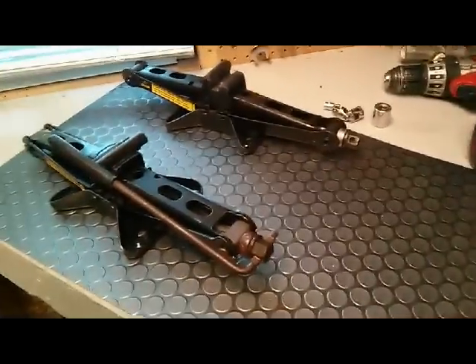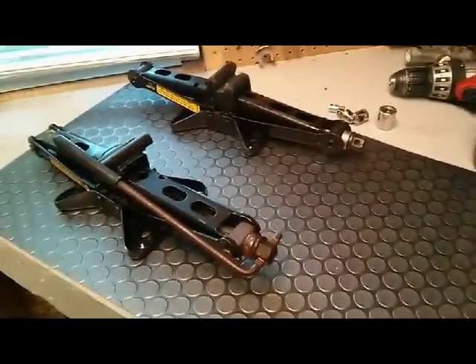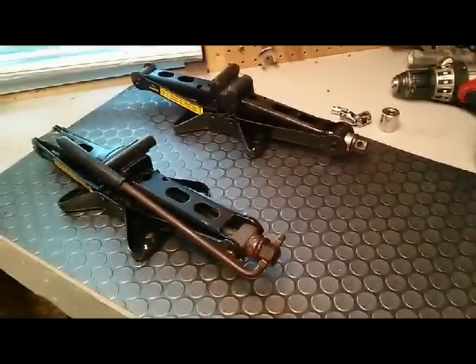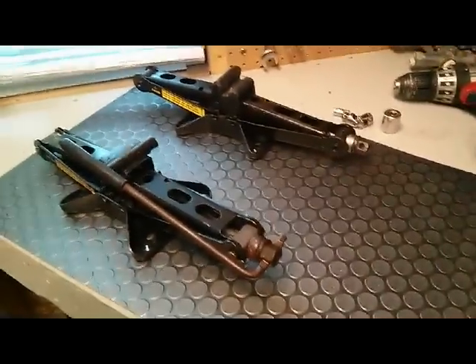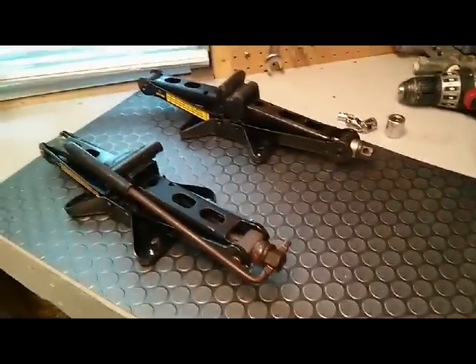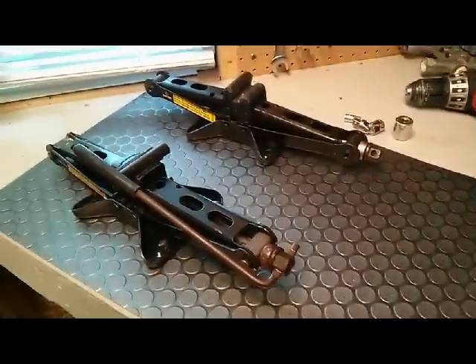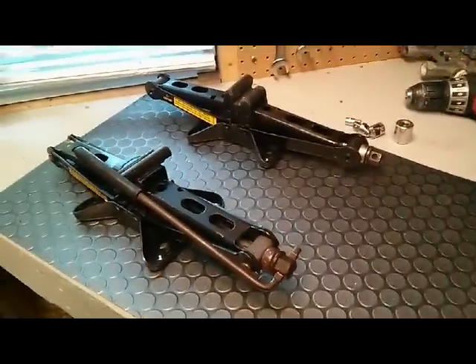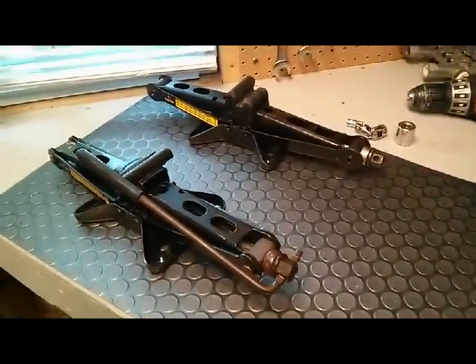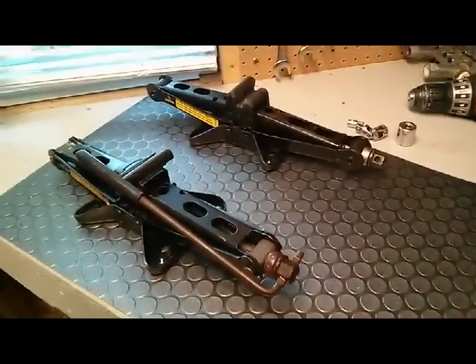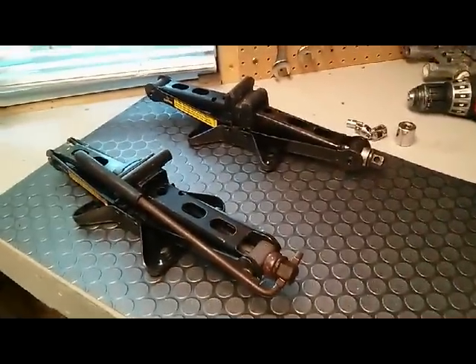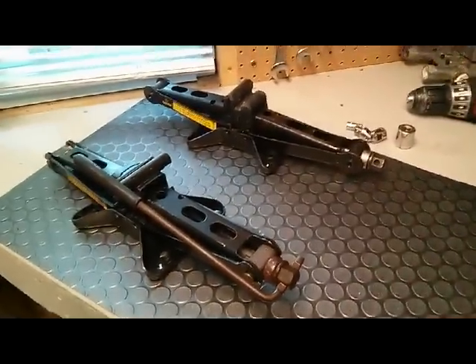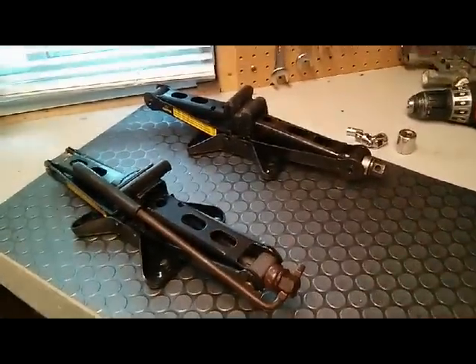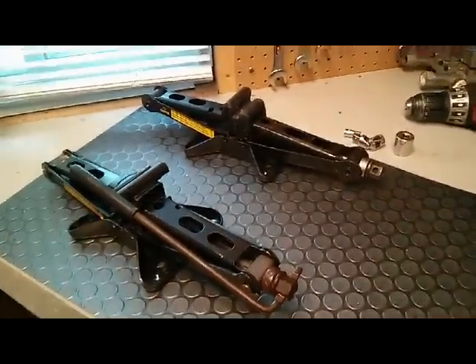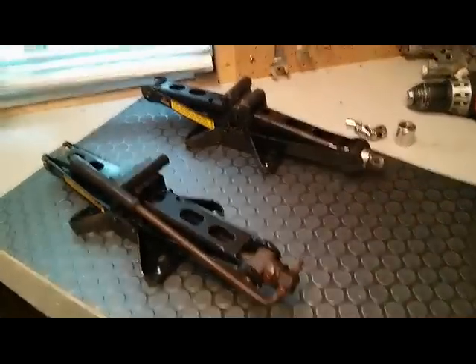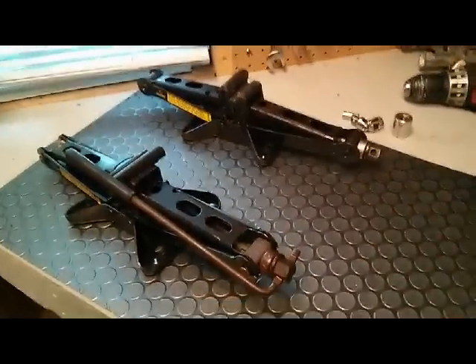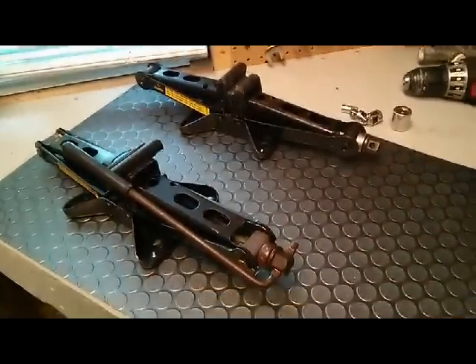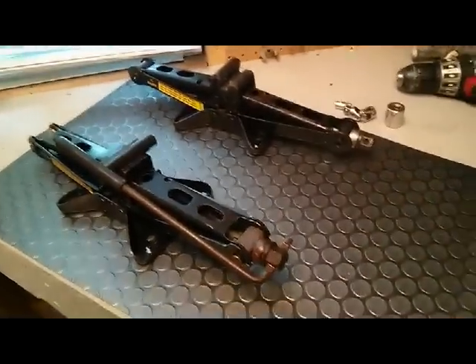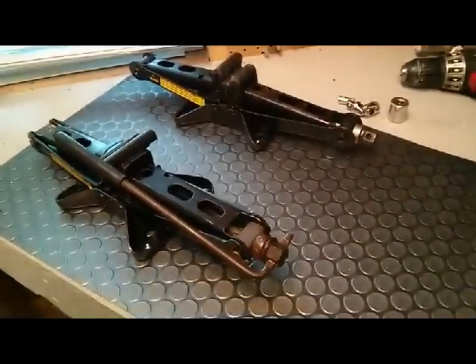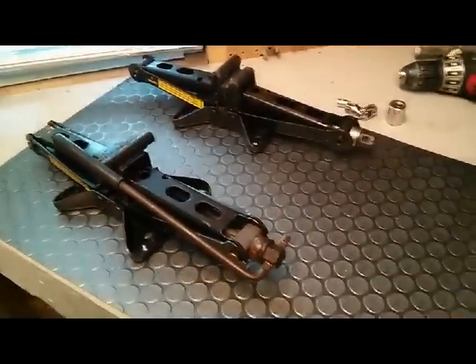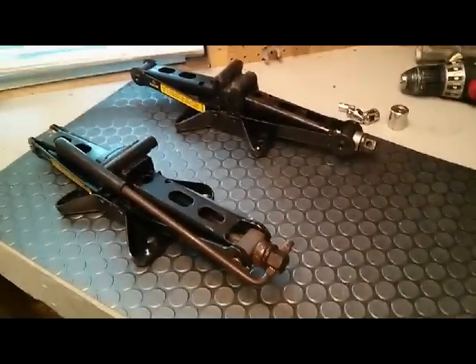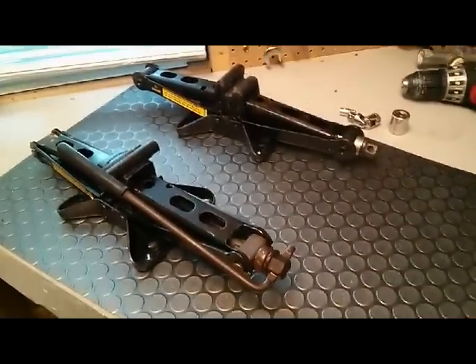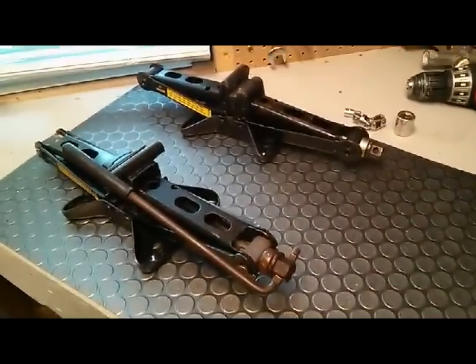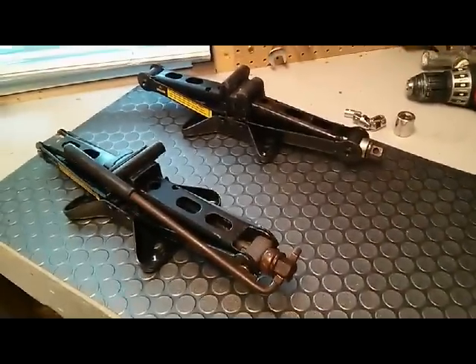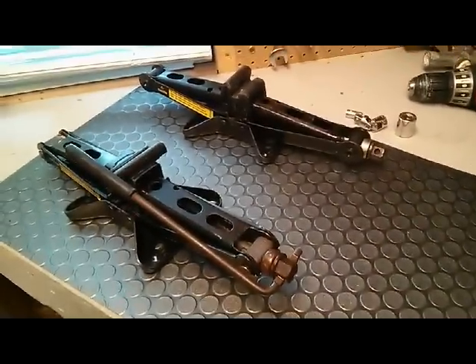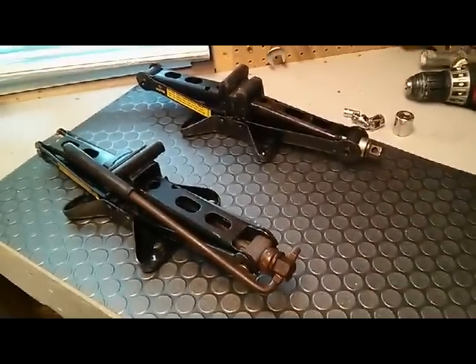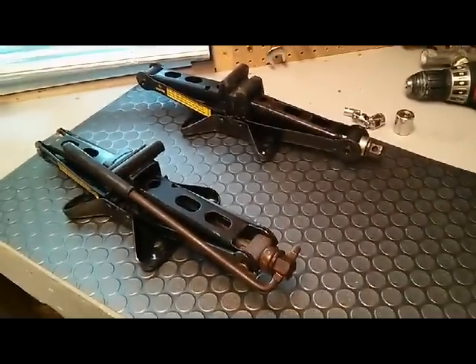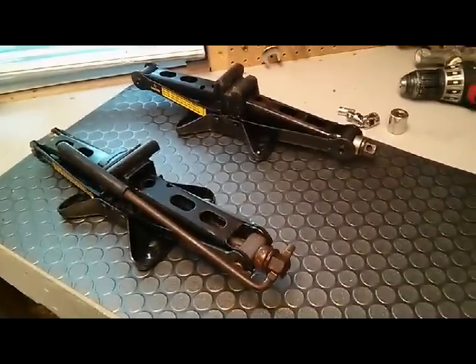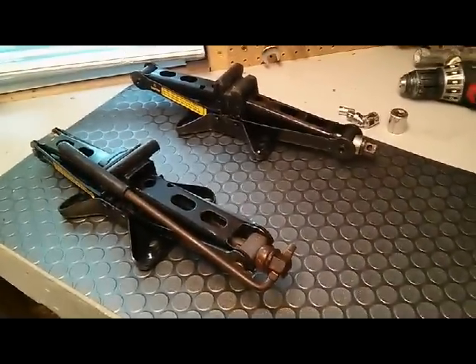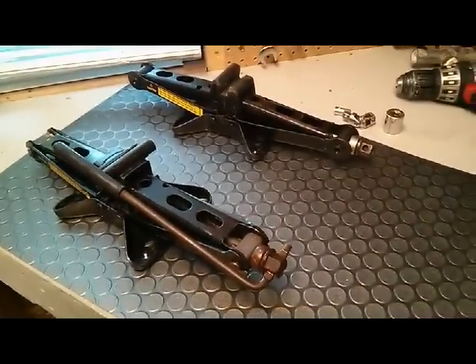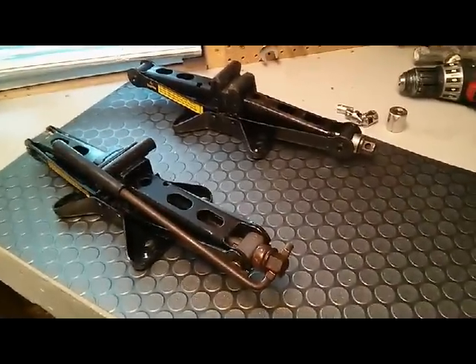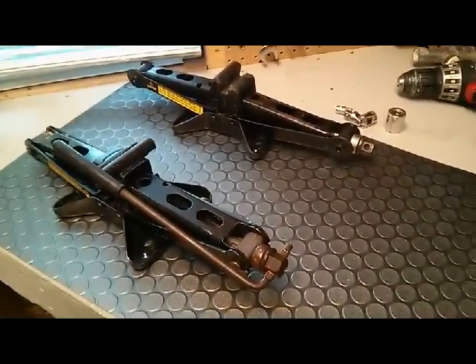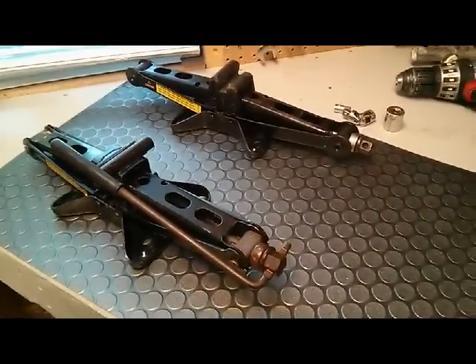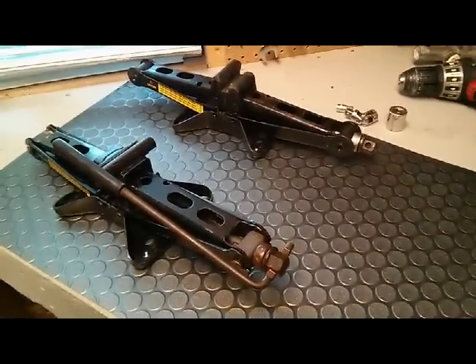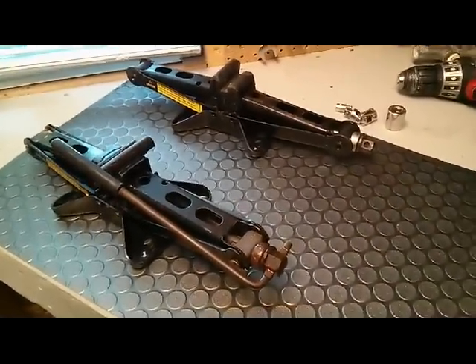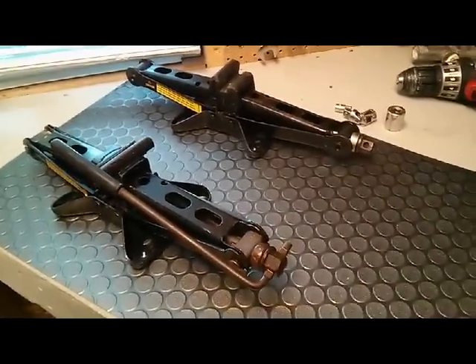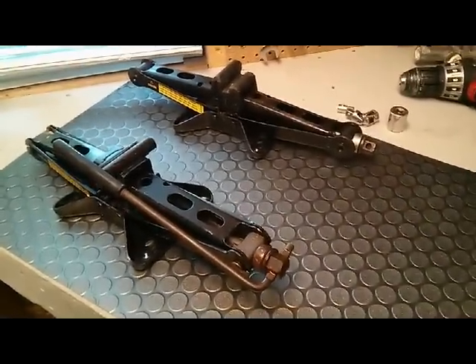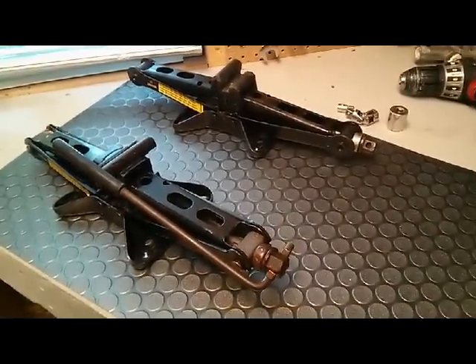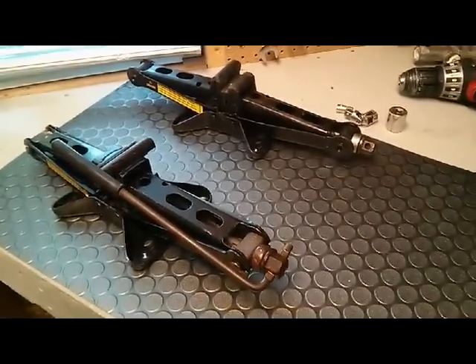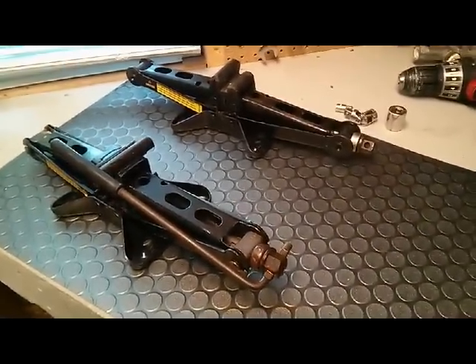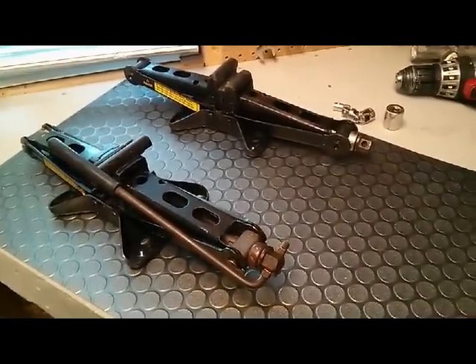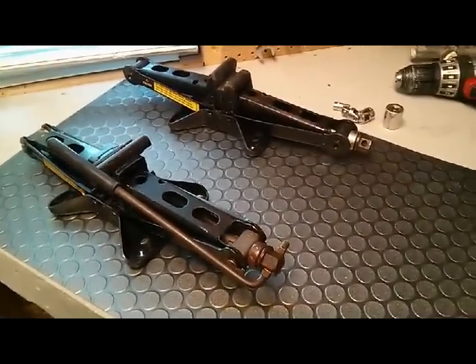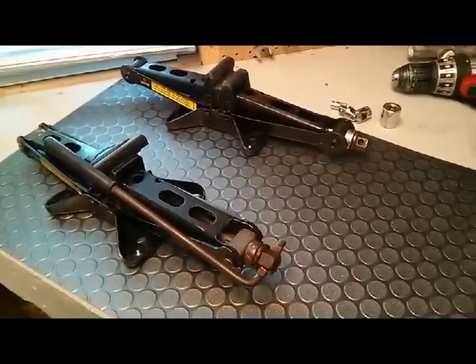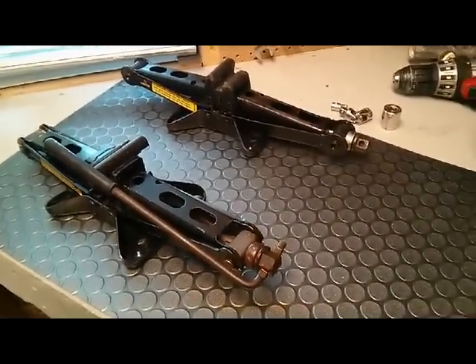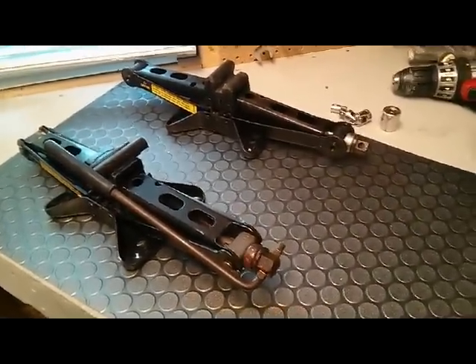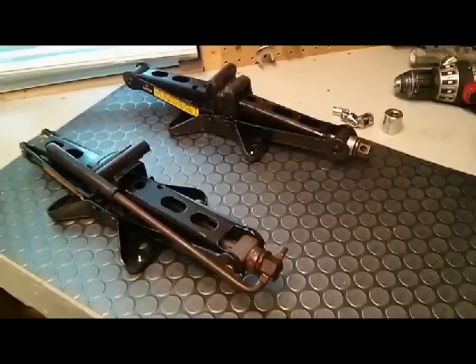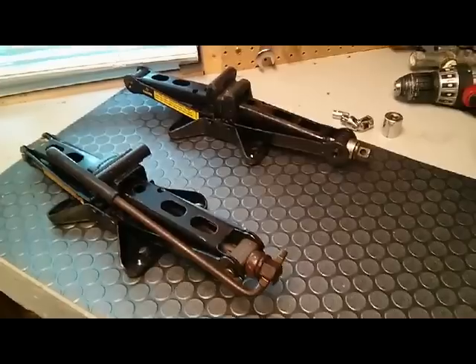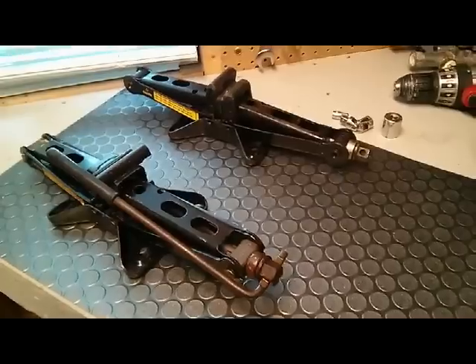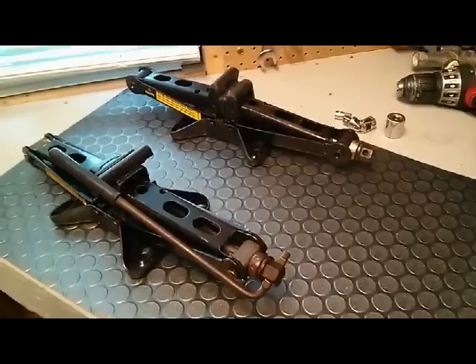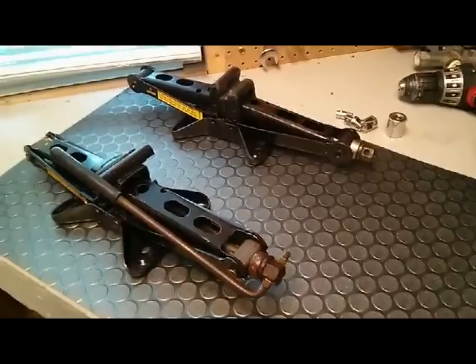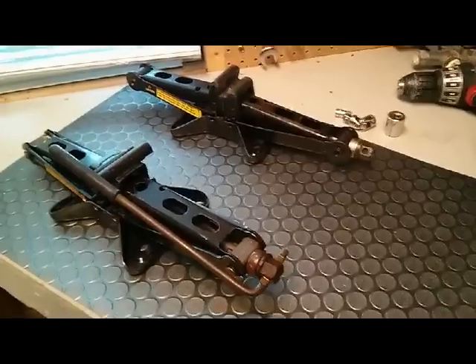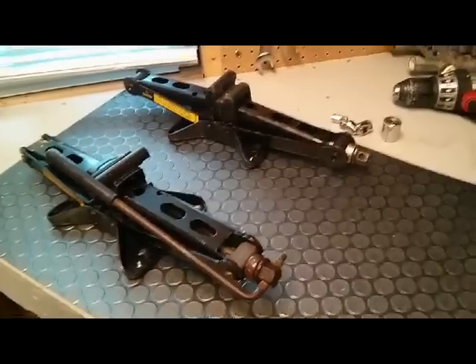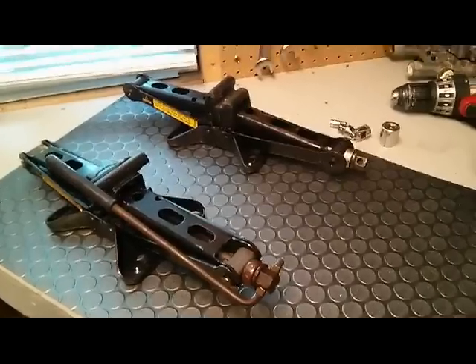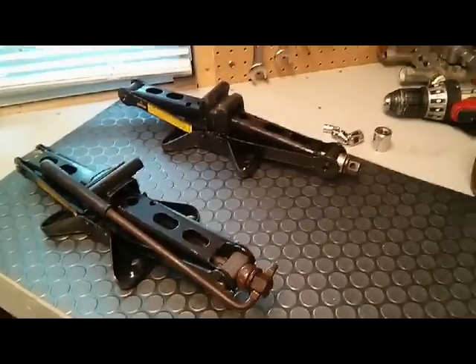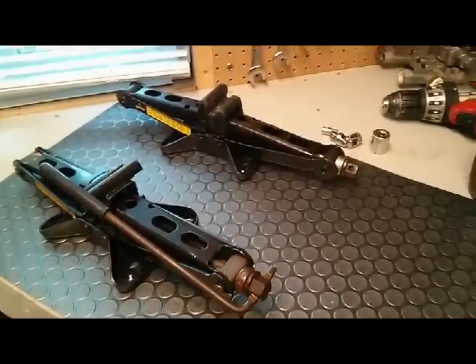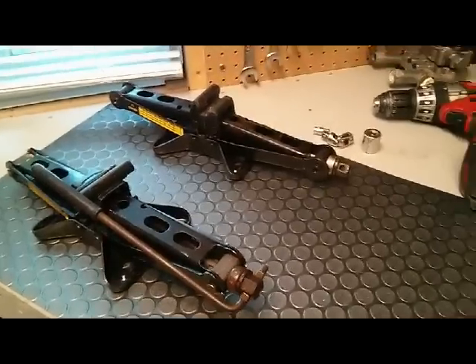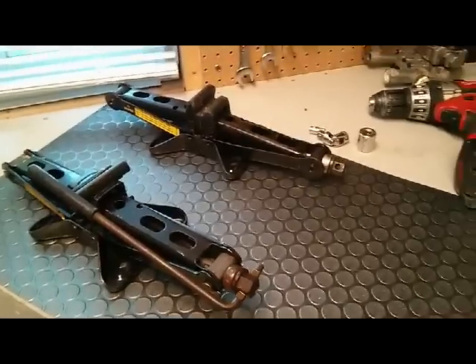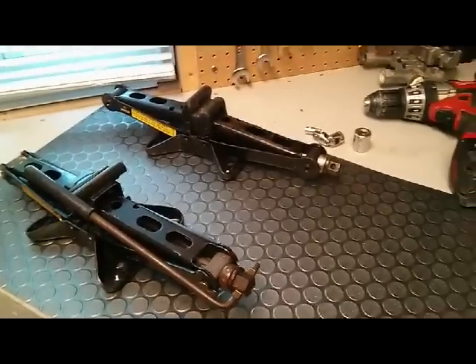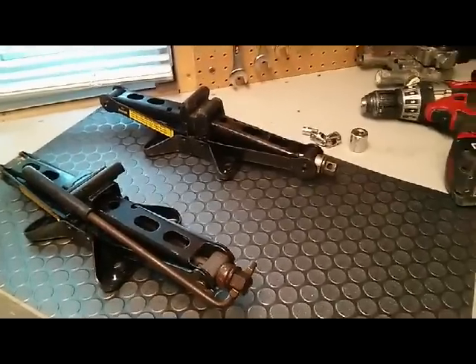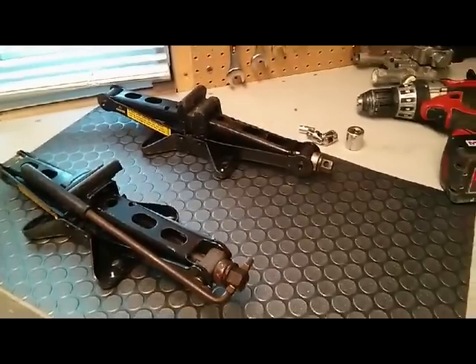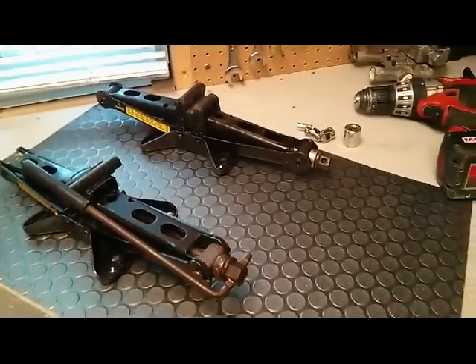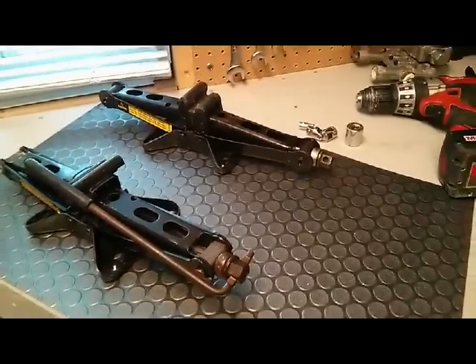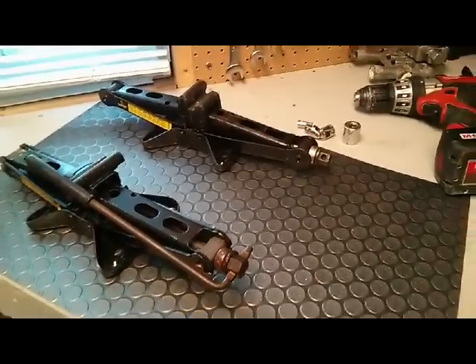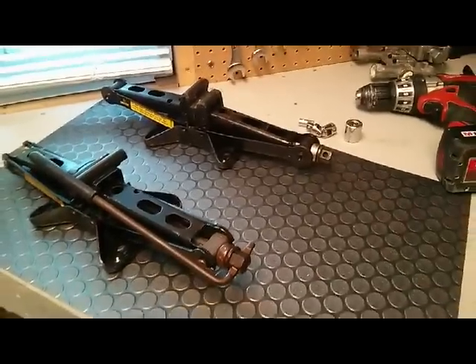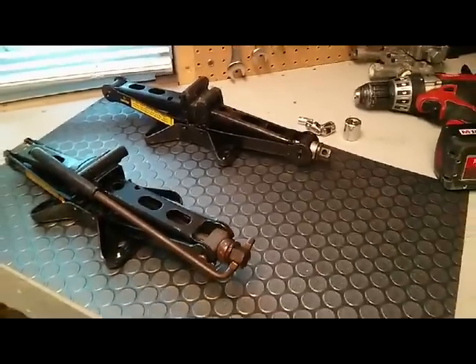I picked up one of those for free at a scrapyard. I needed an extra jack, so I talked to the guys and they gave me one.